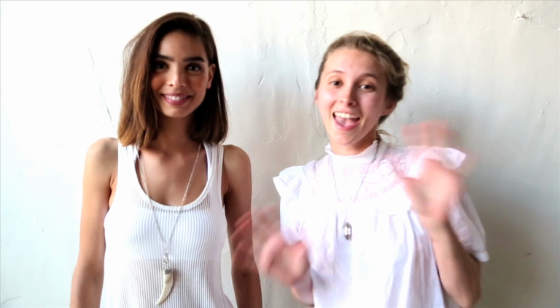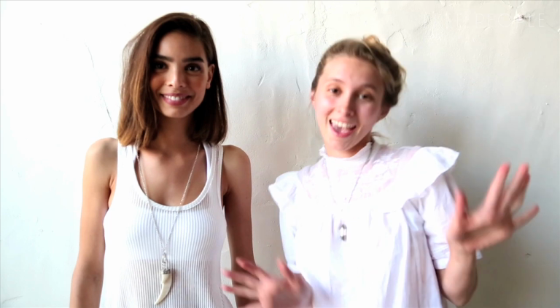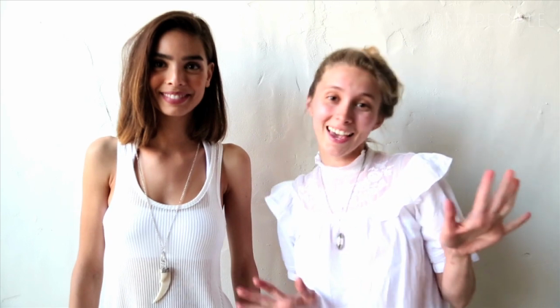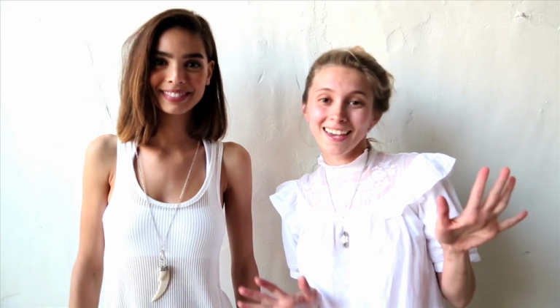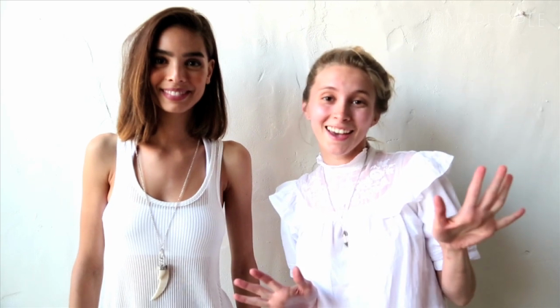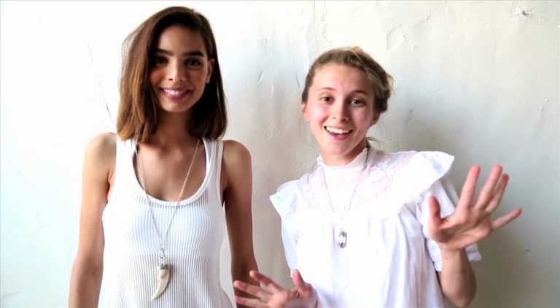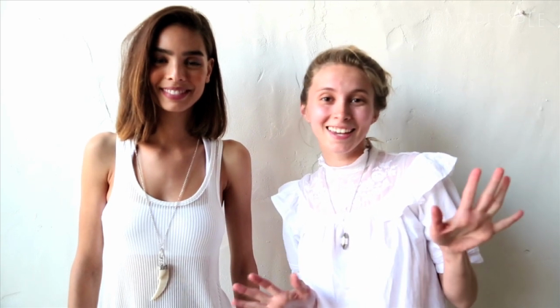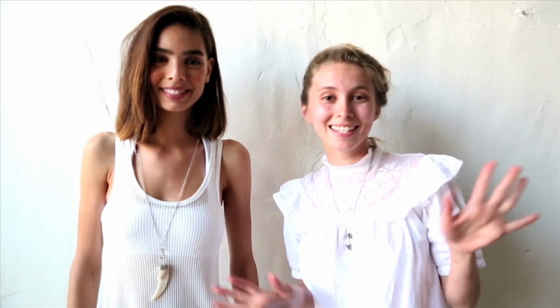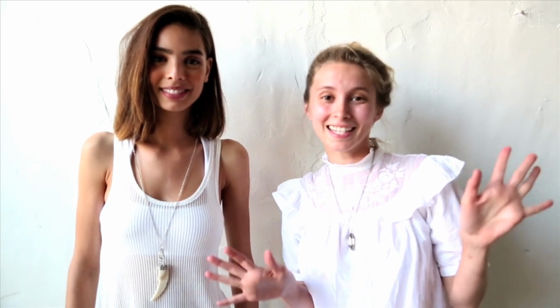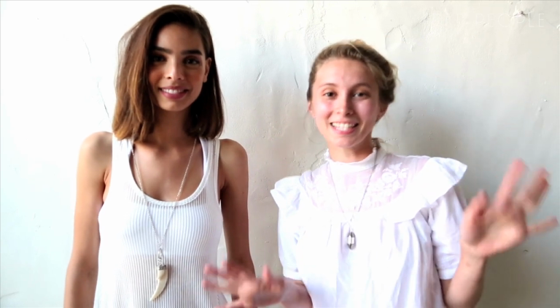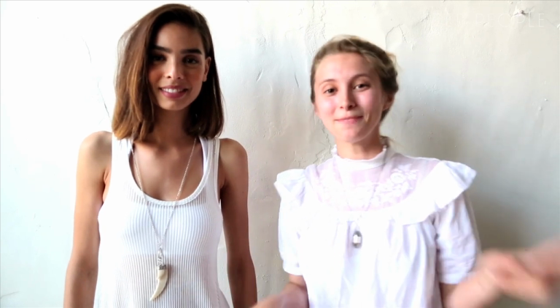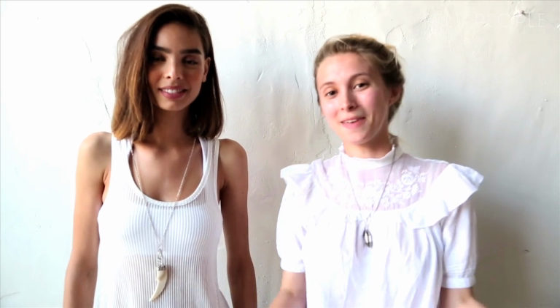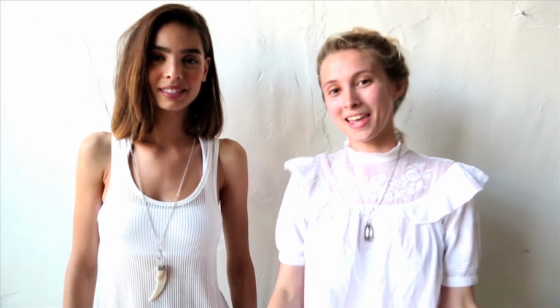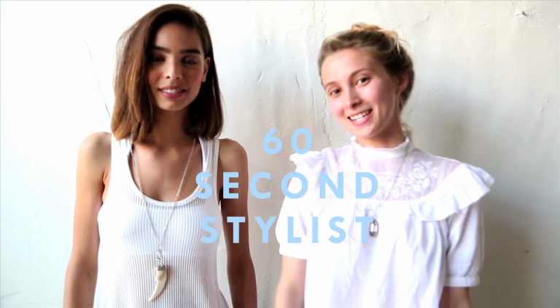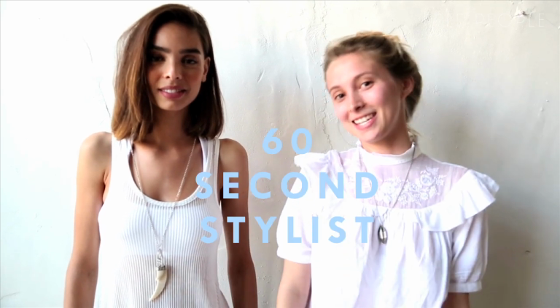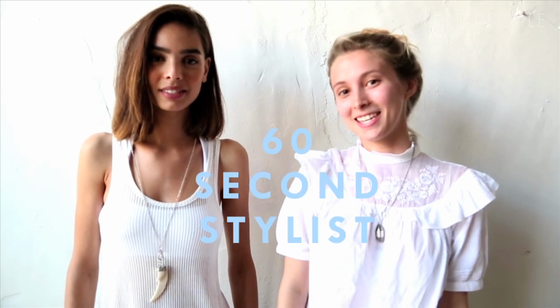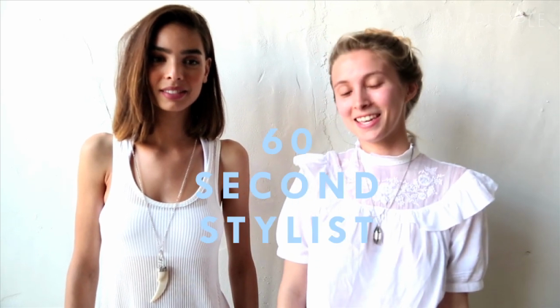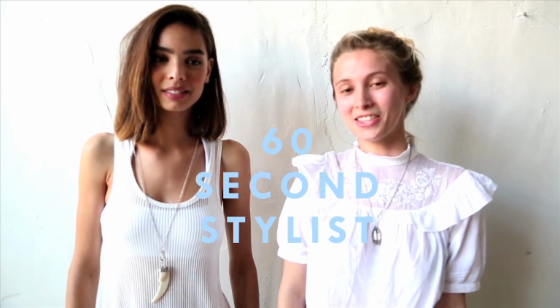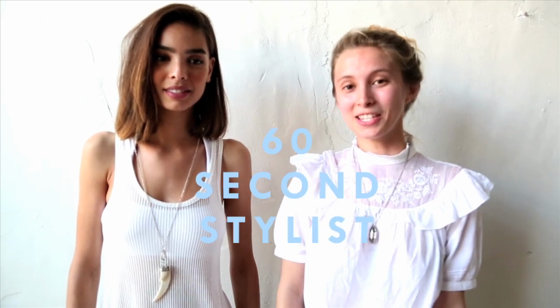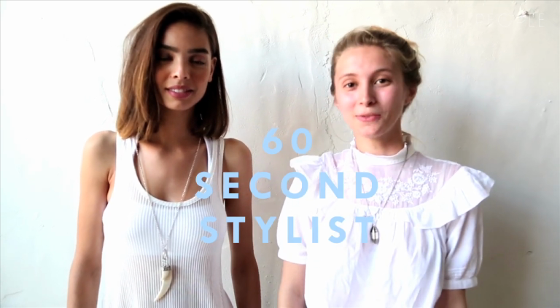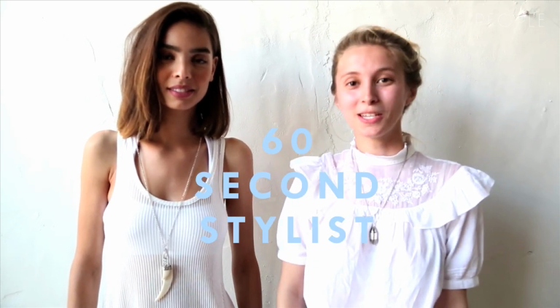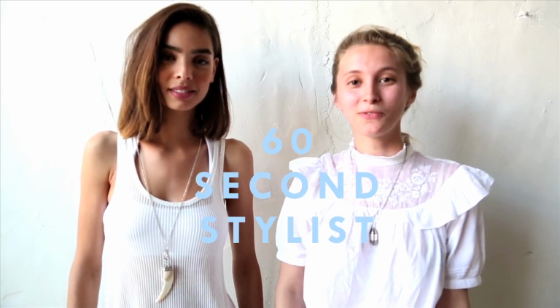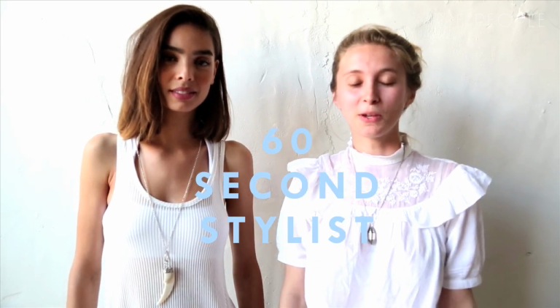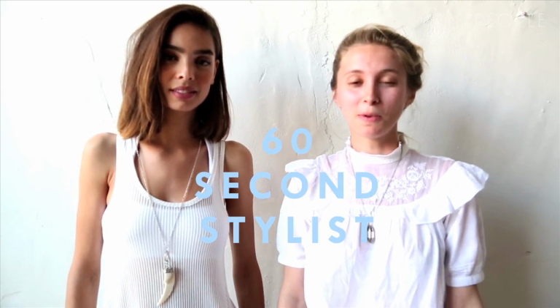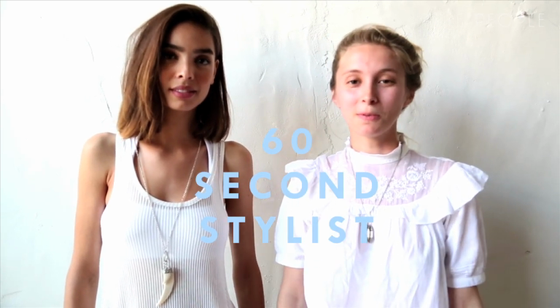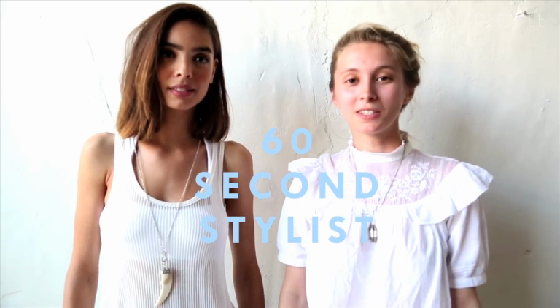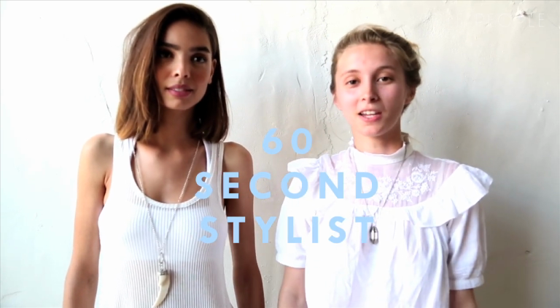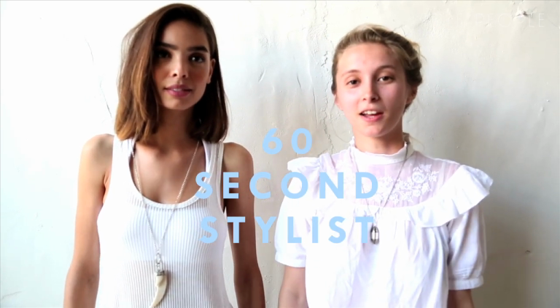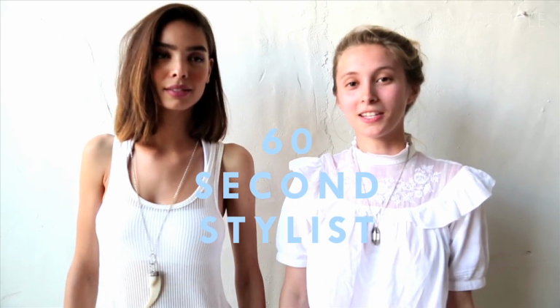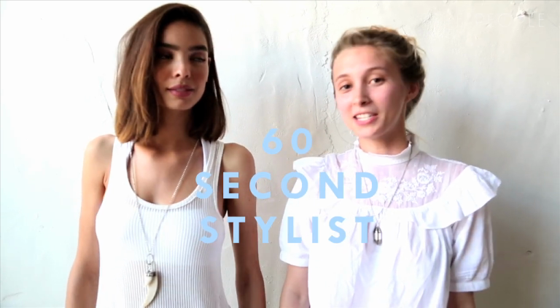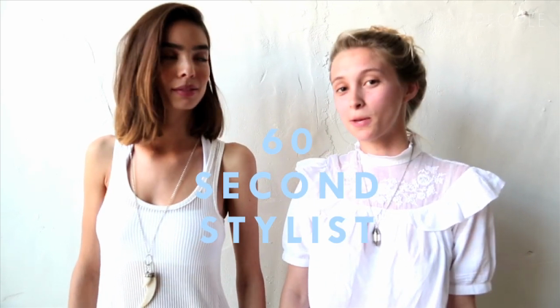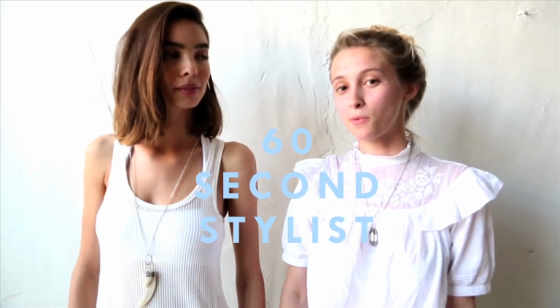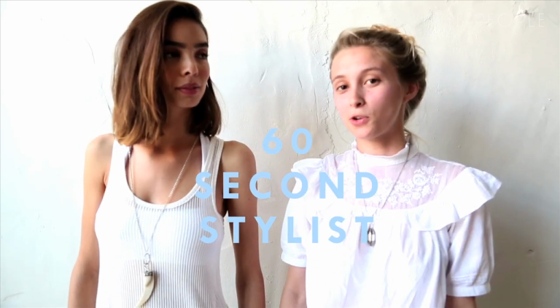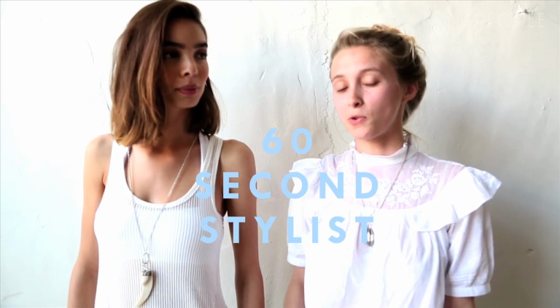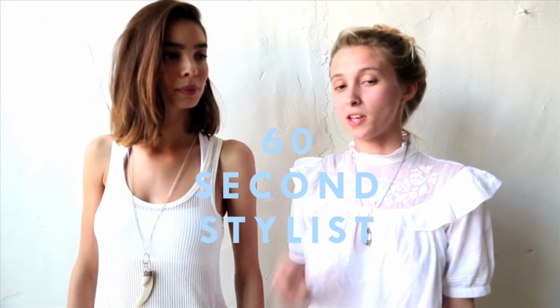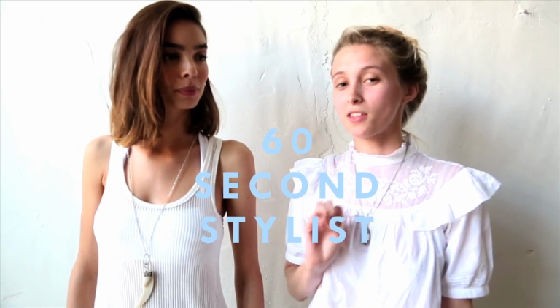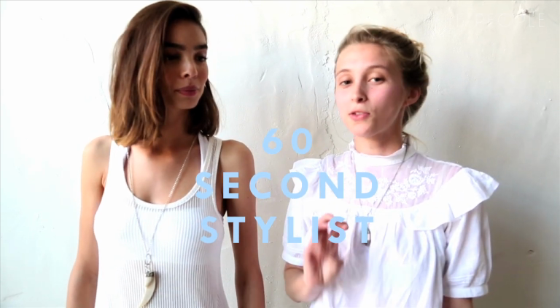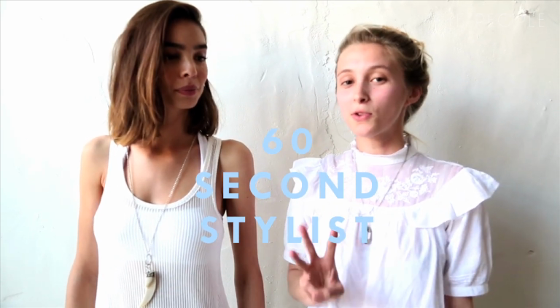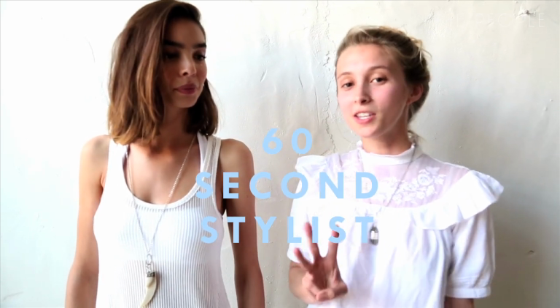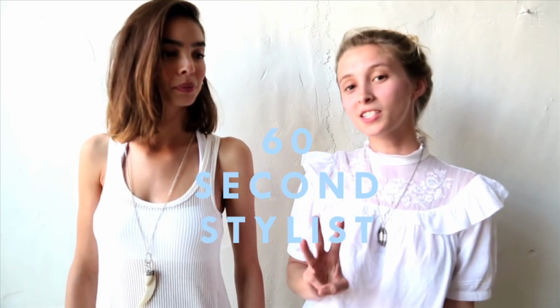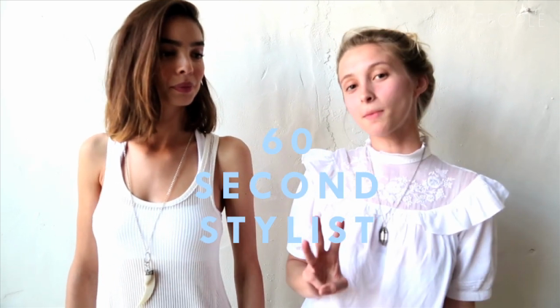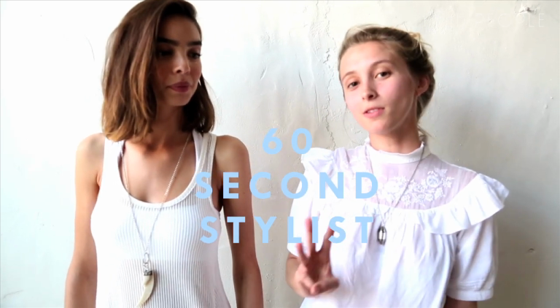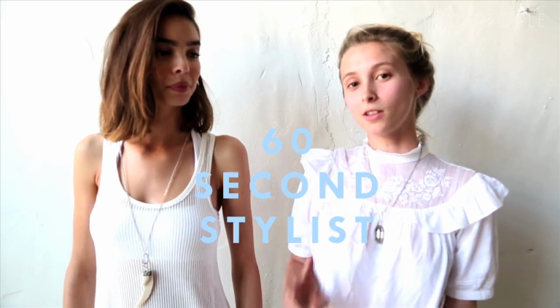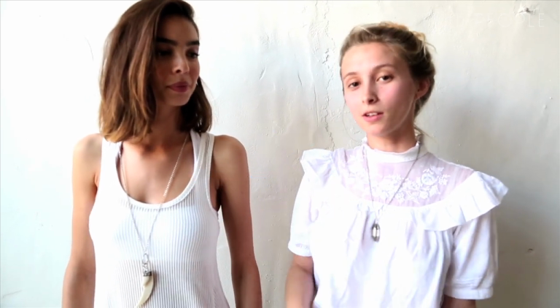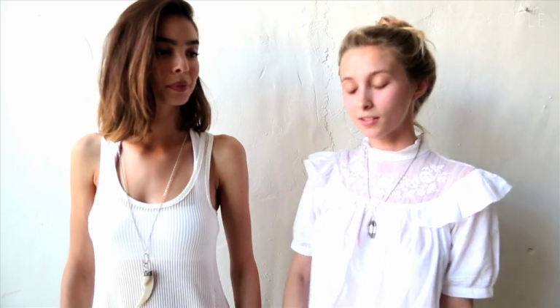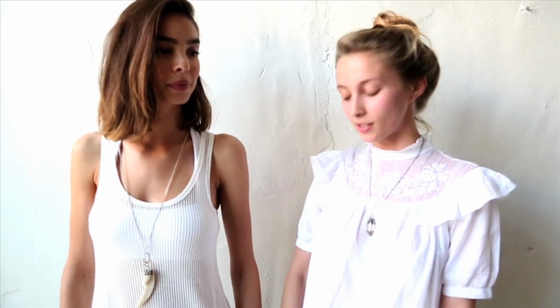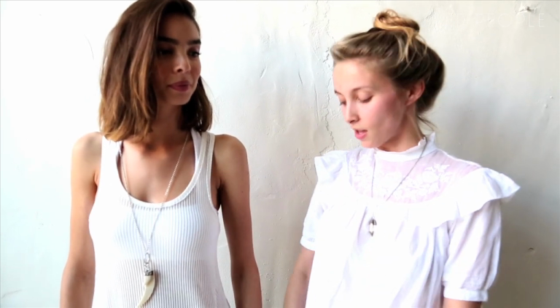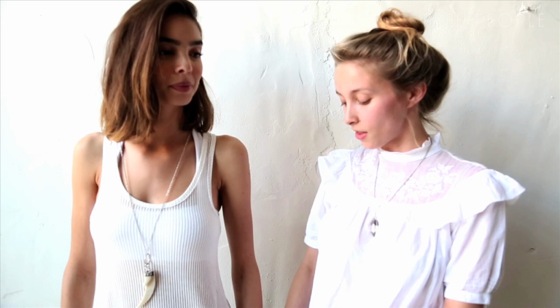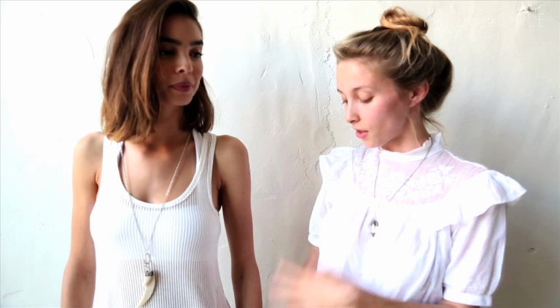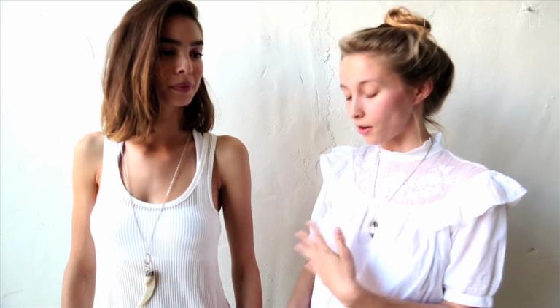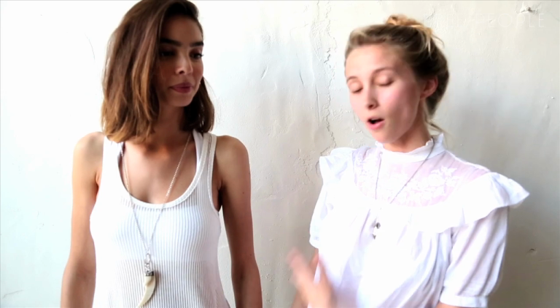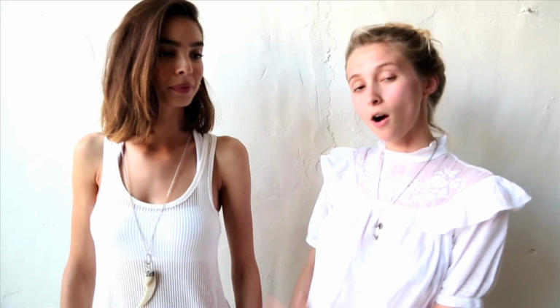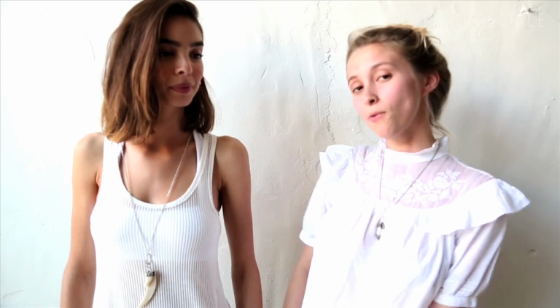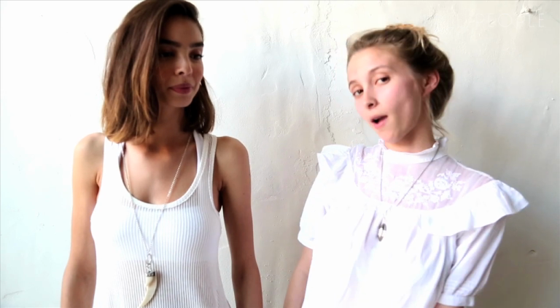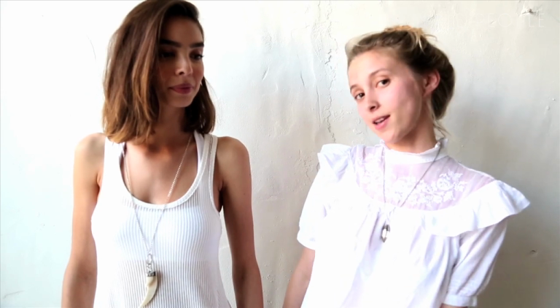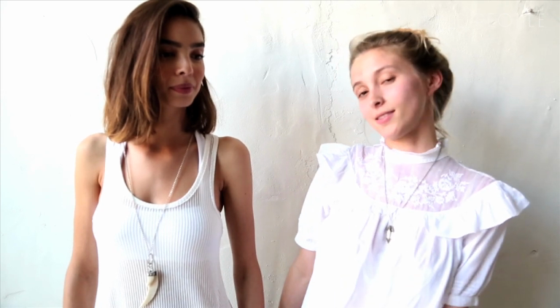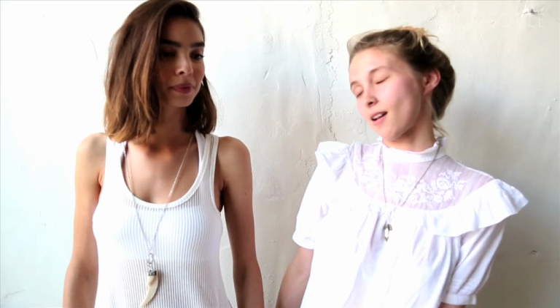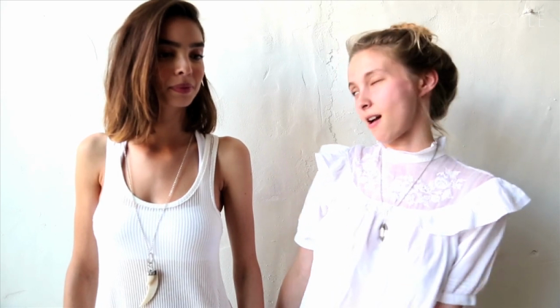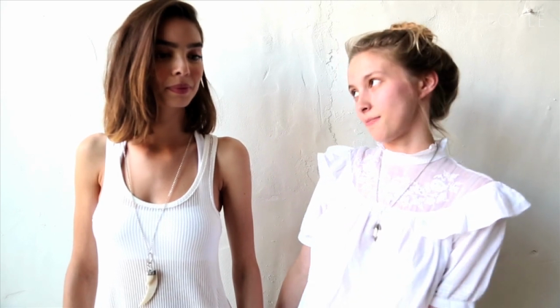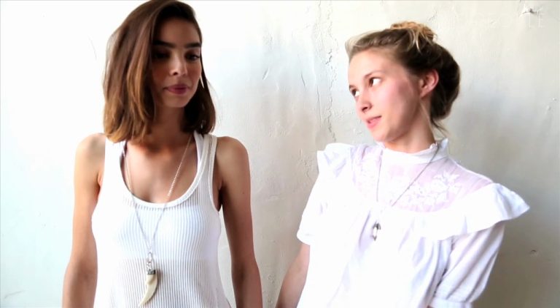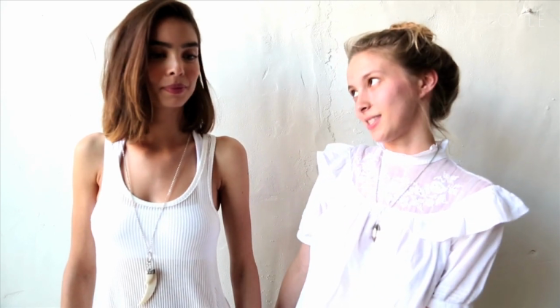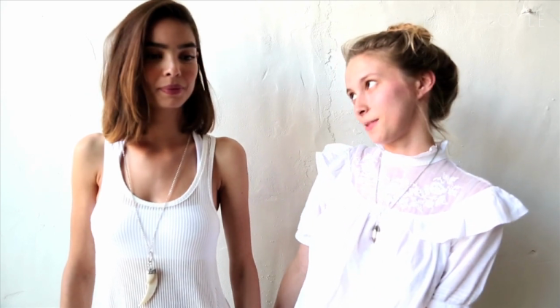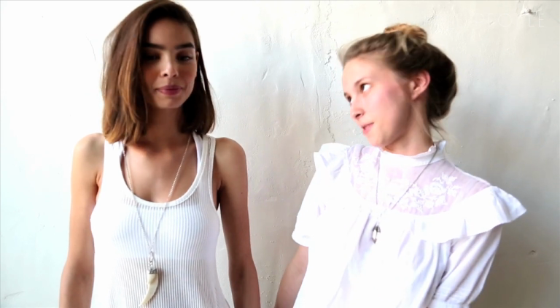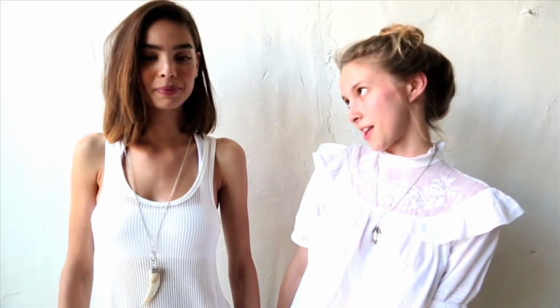Hey guys, it's Mandy, and this week's Free People Styling Tip, we're doing three summer looks that are all white on Miss Sabrina.